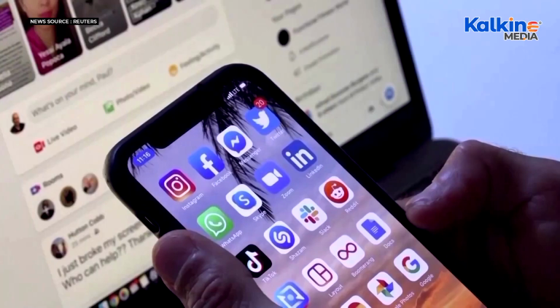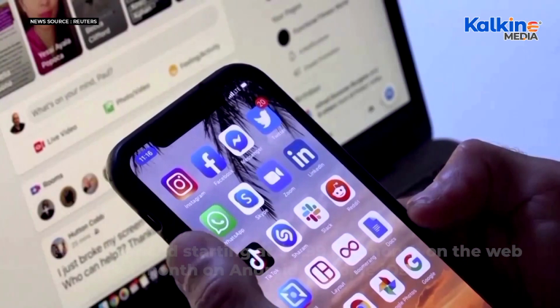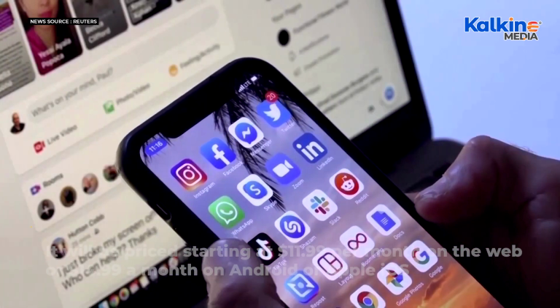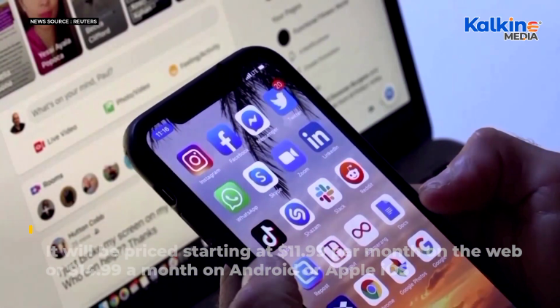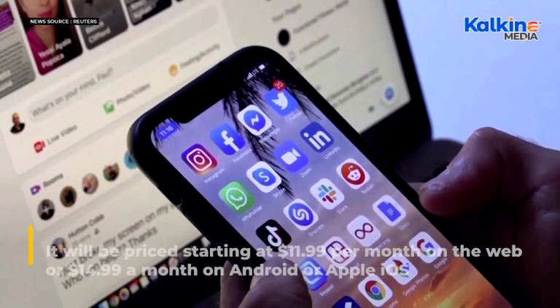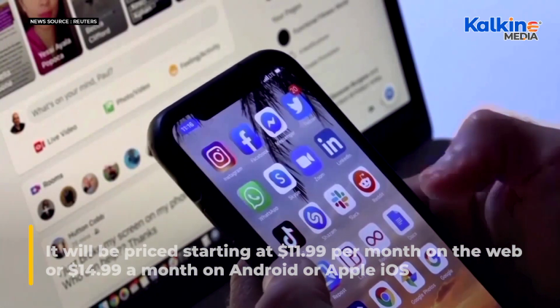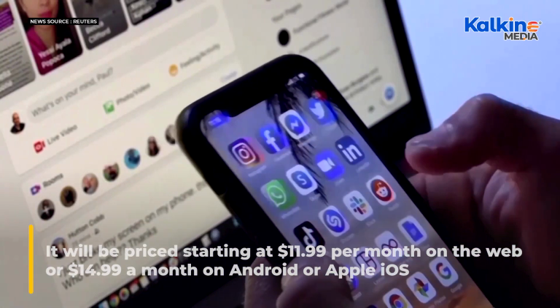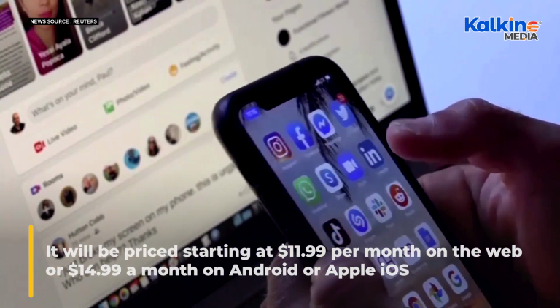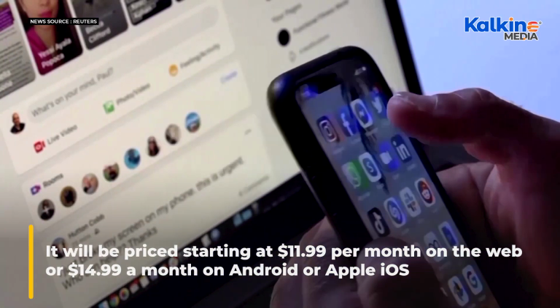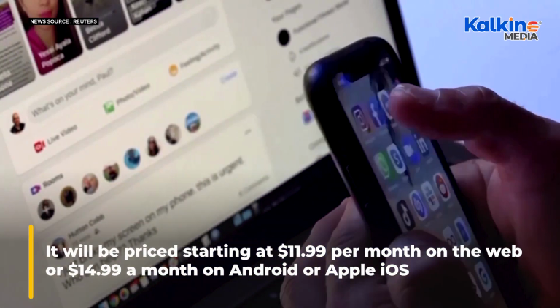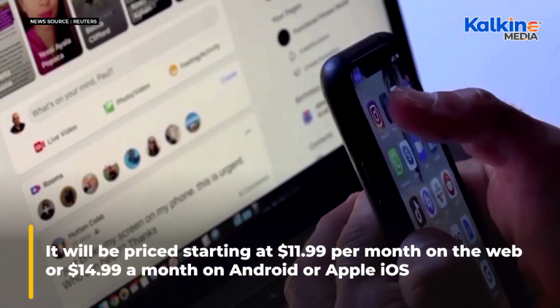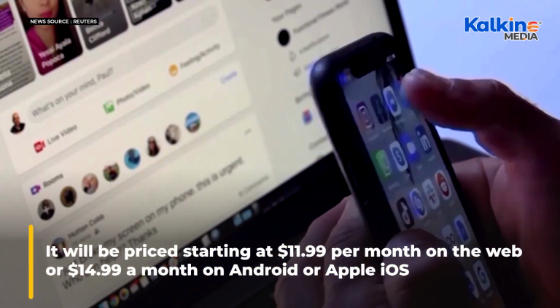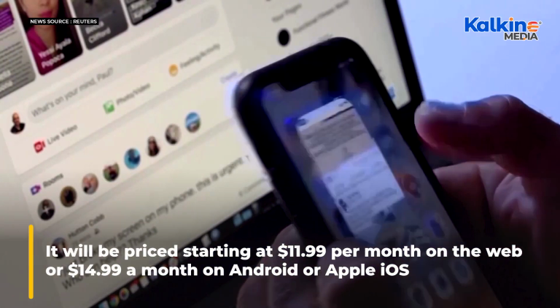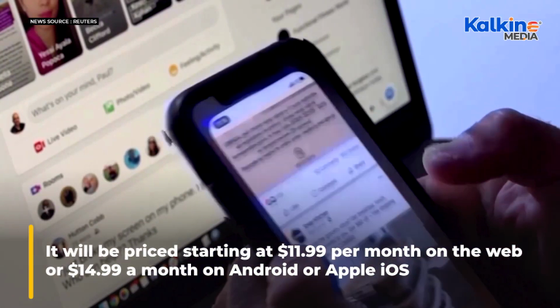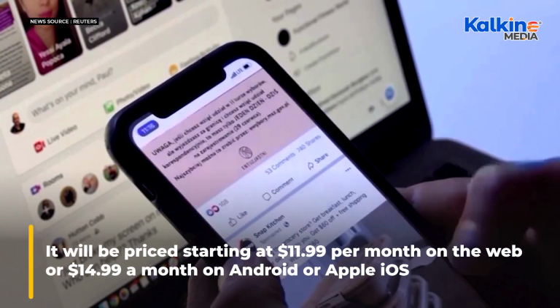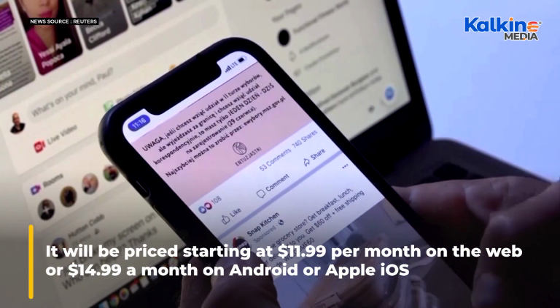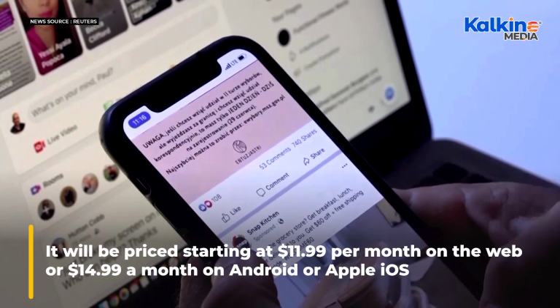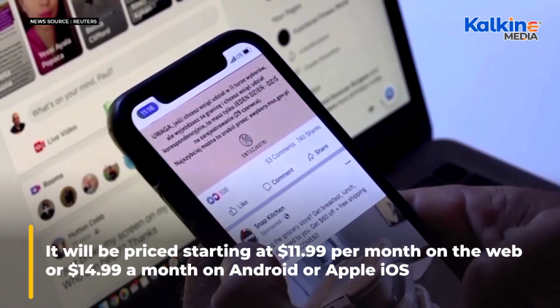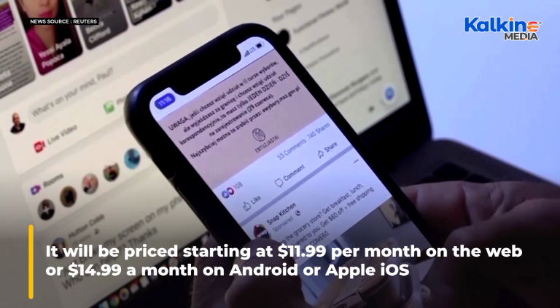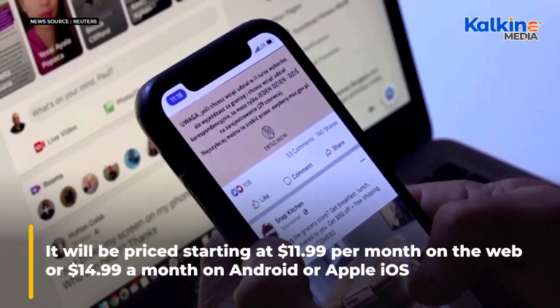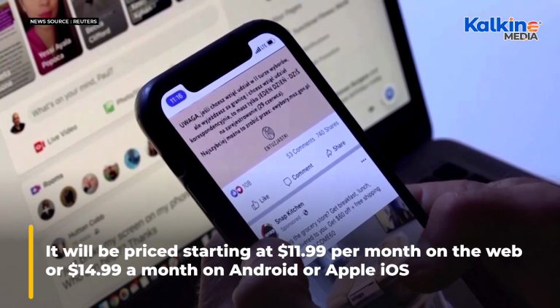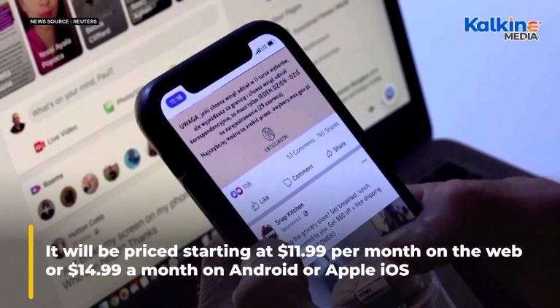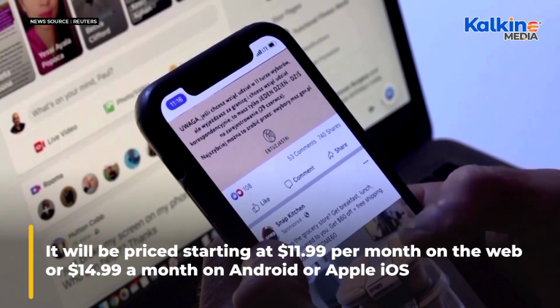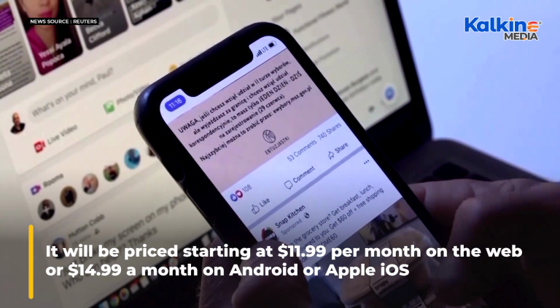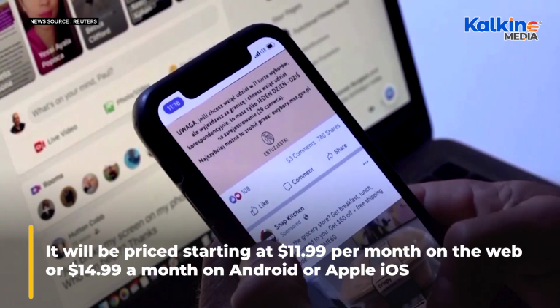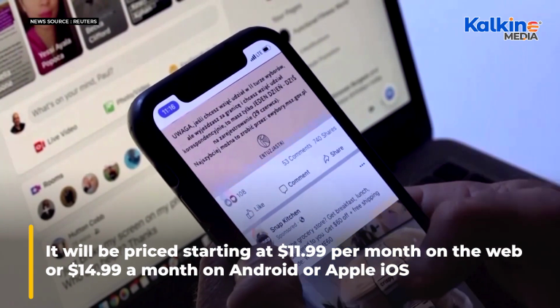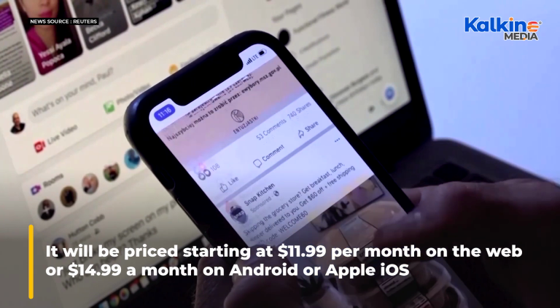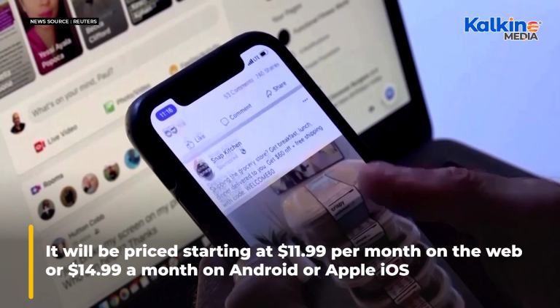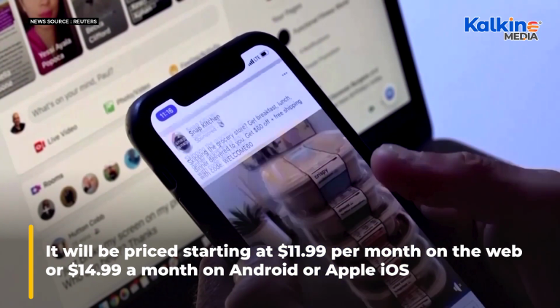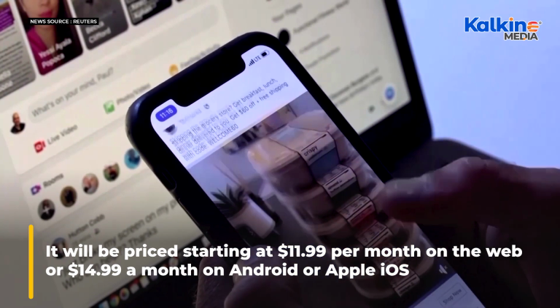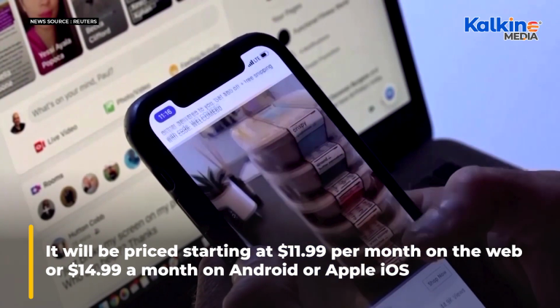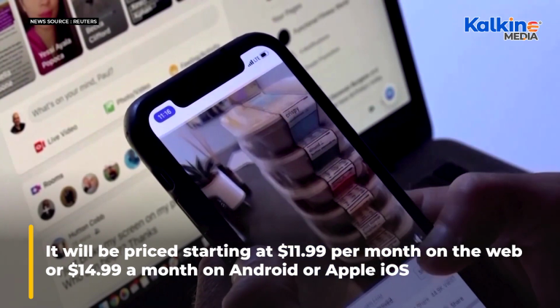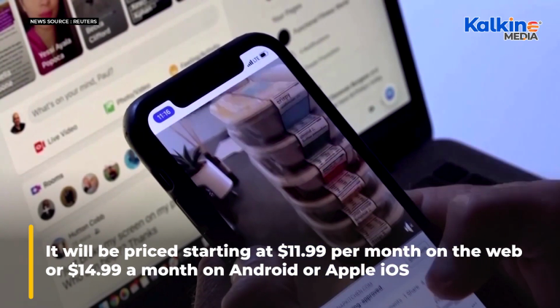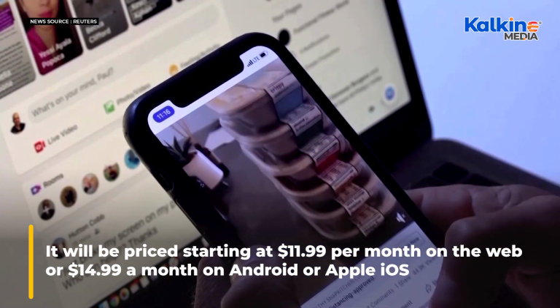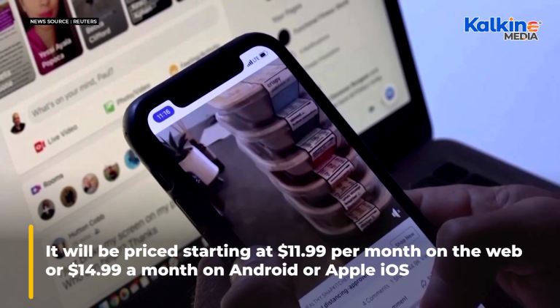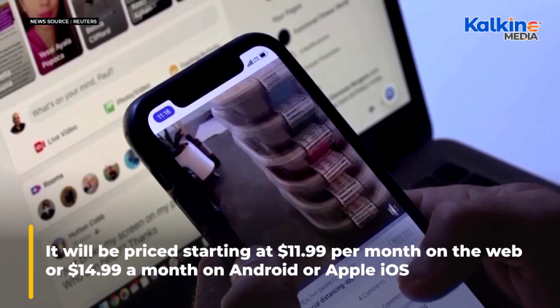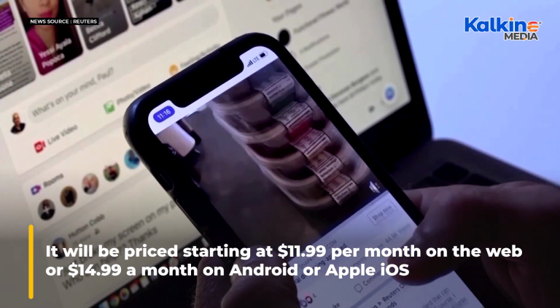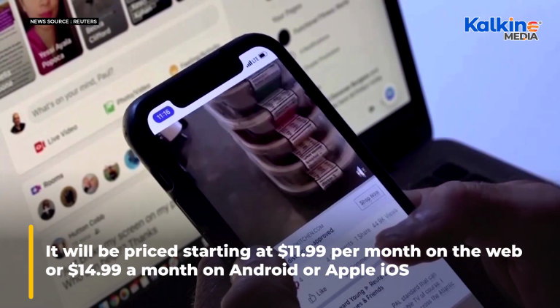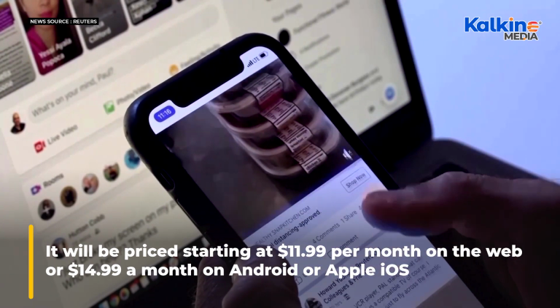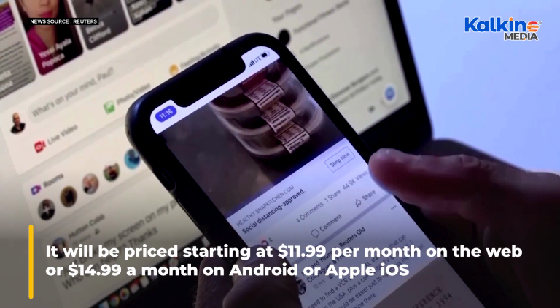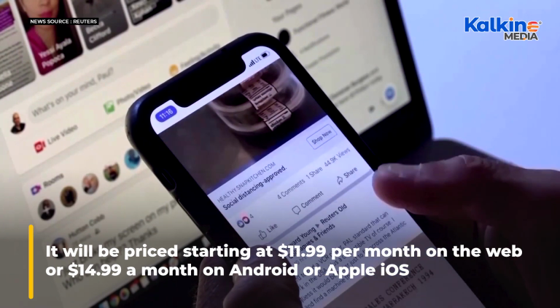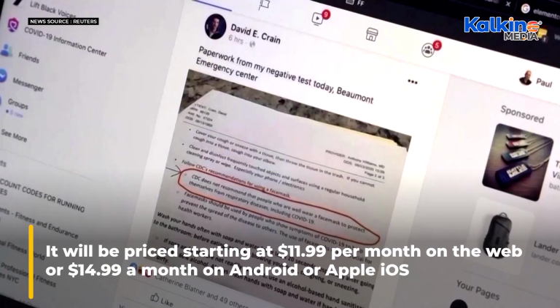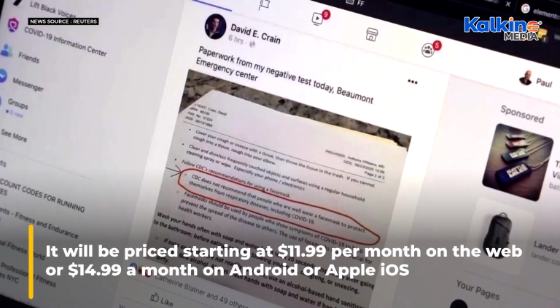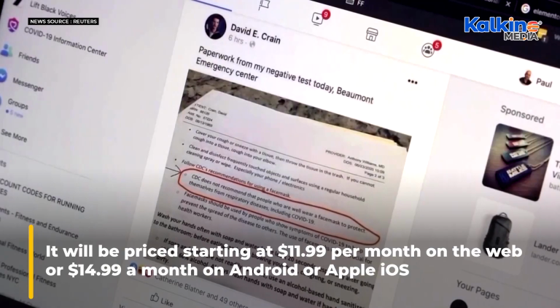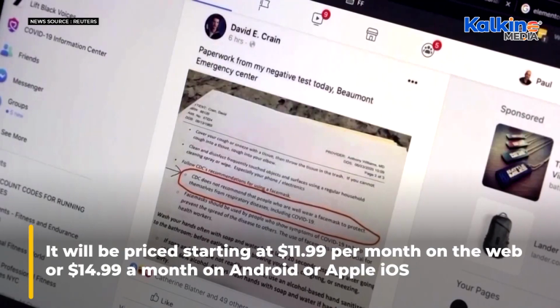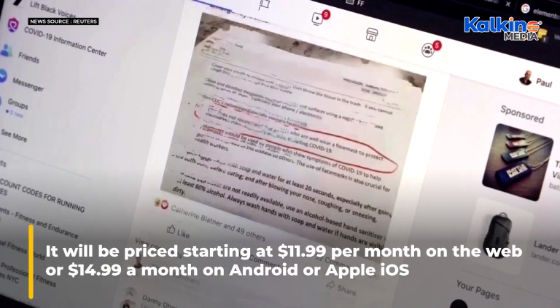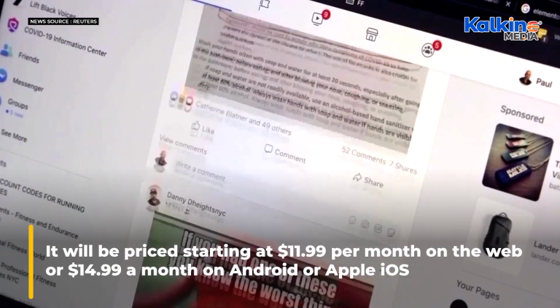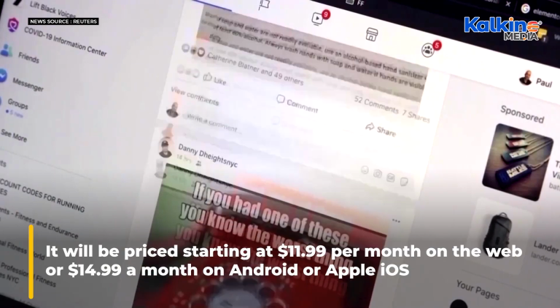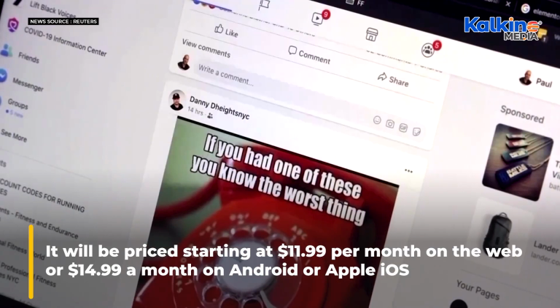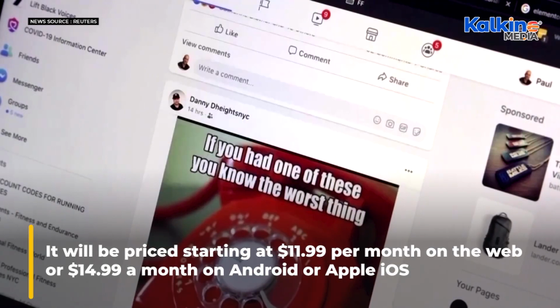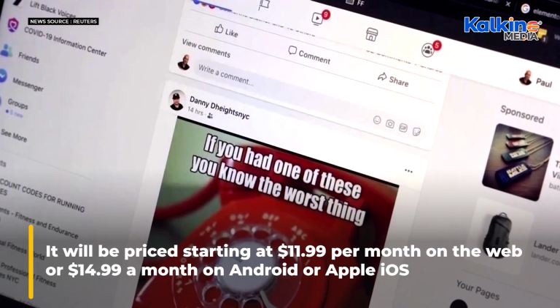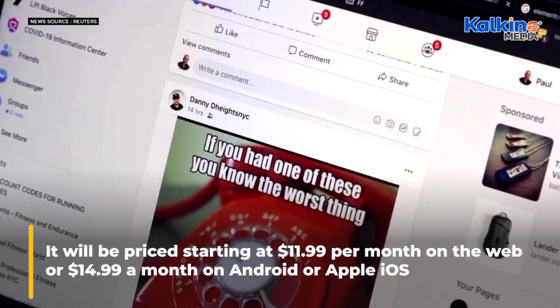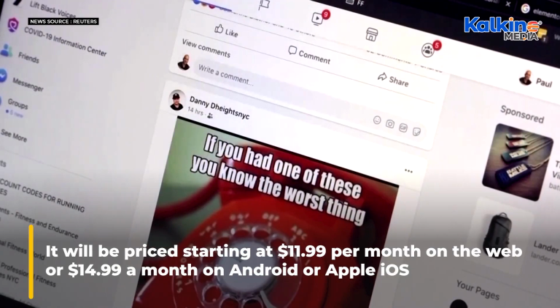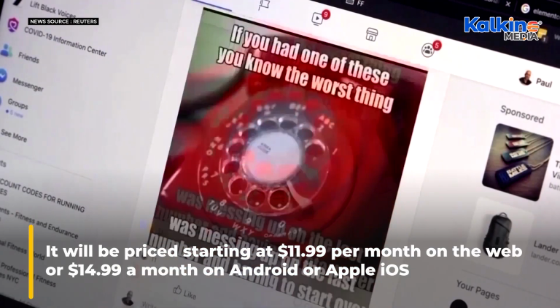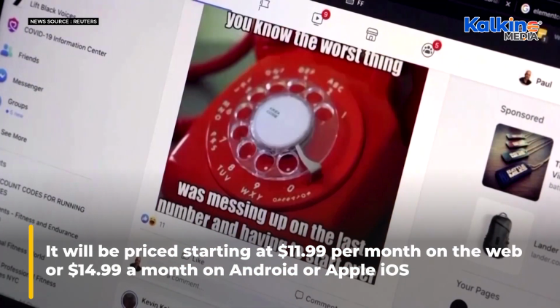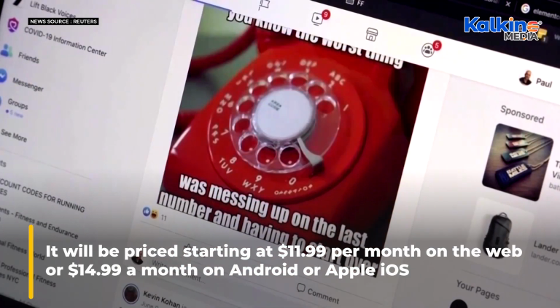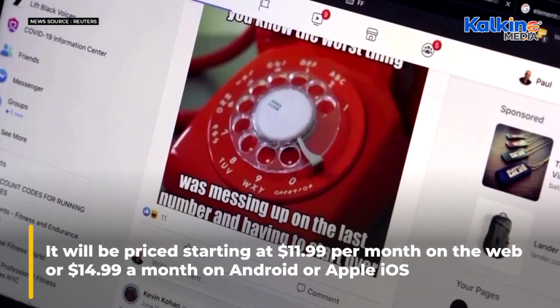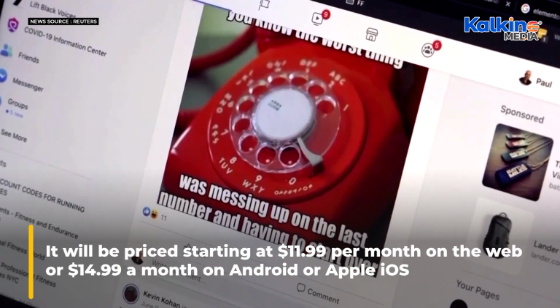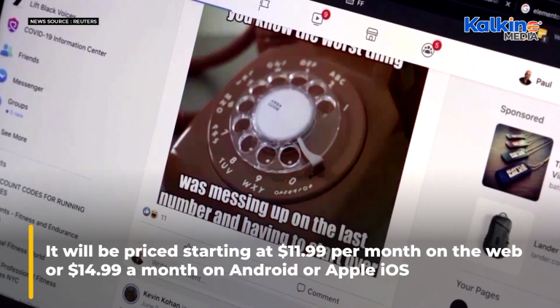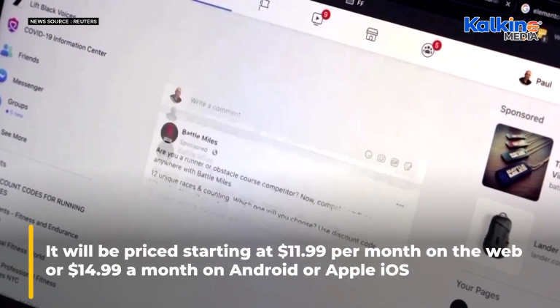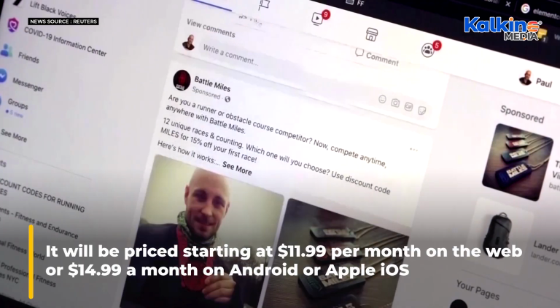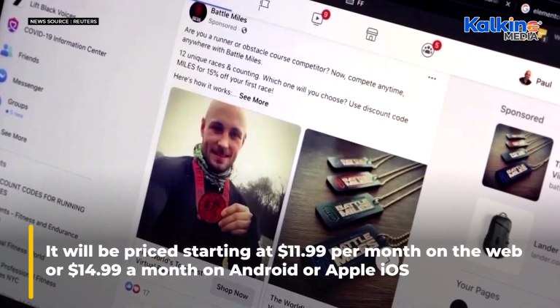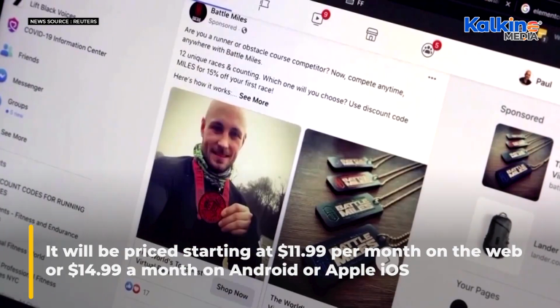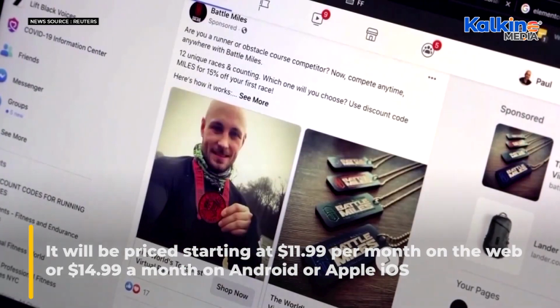It will be priced starting at $11.99 per month on the web, or $14.99 a month on Android or Apple iOS.